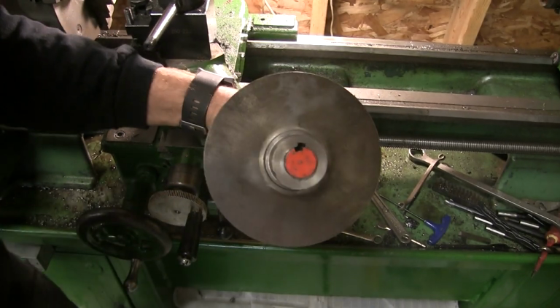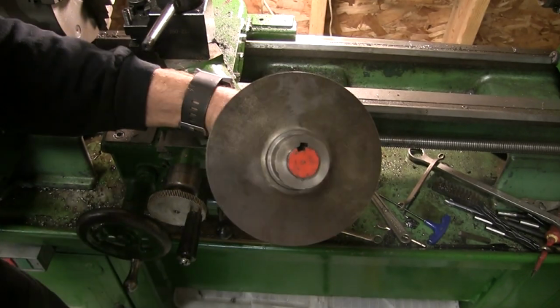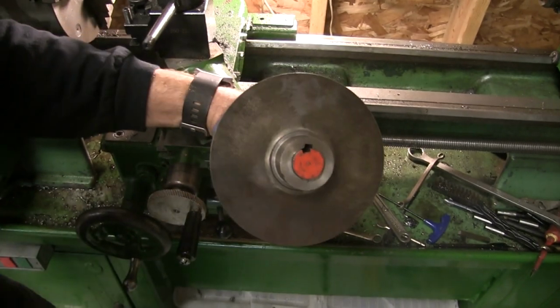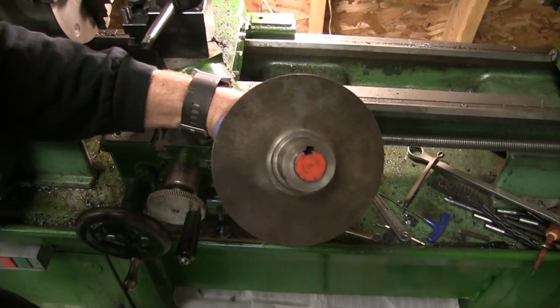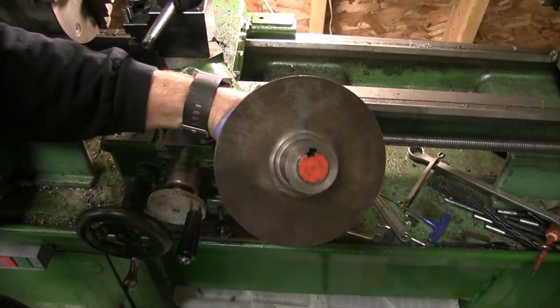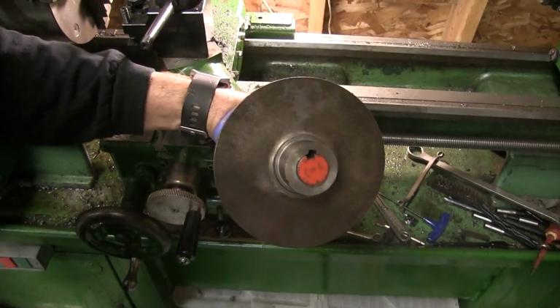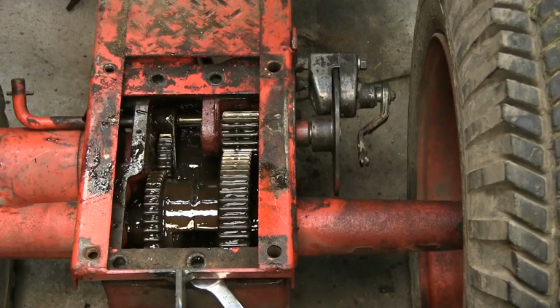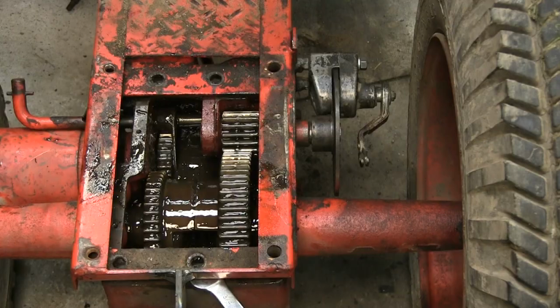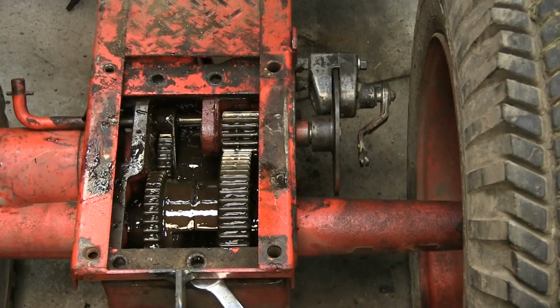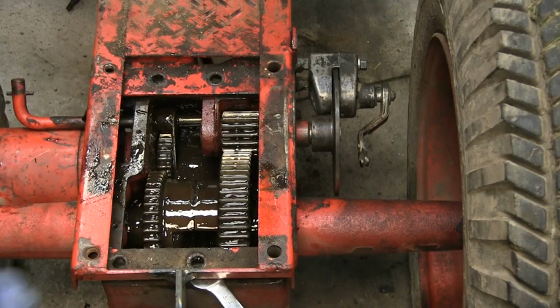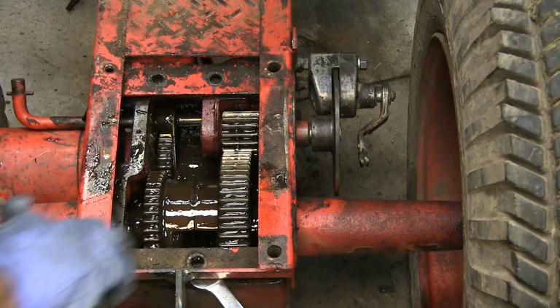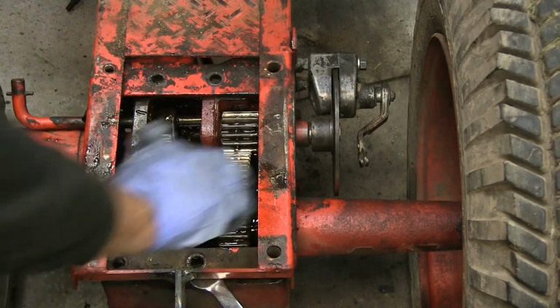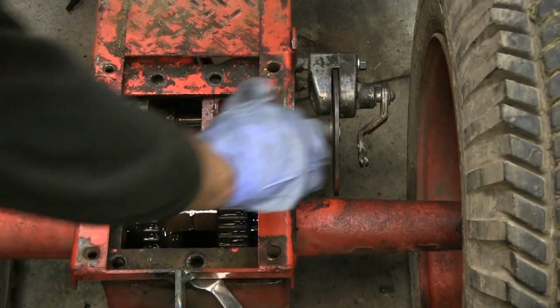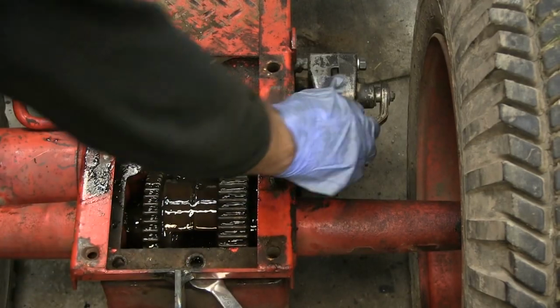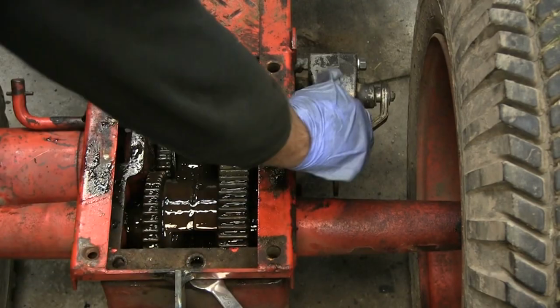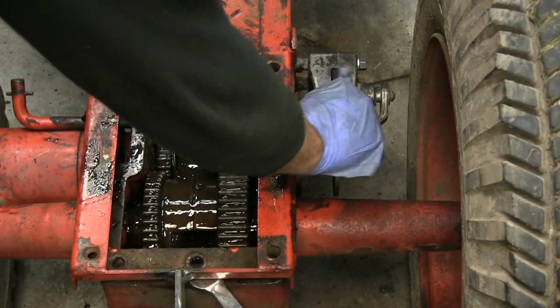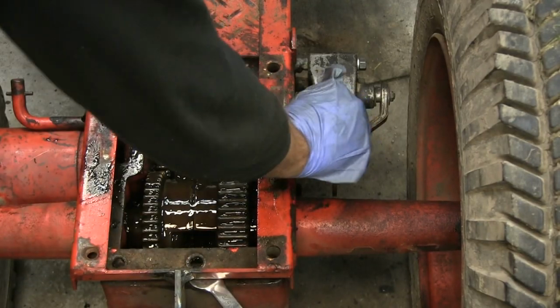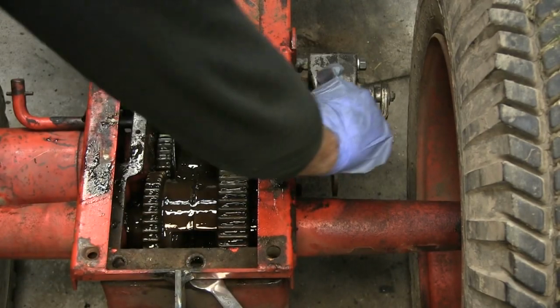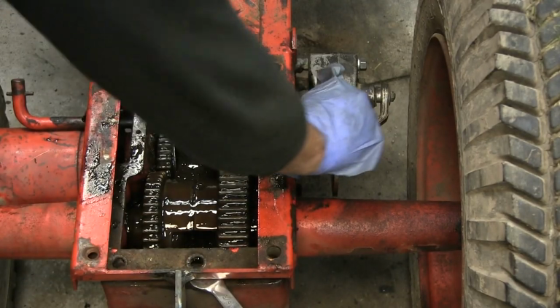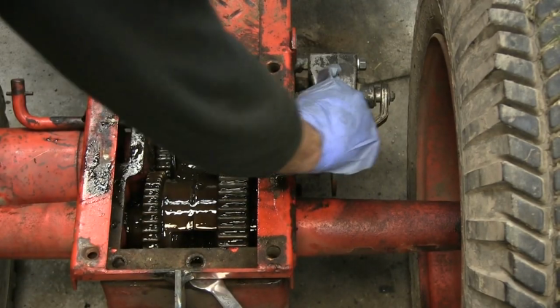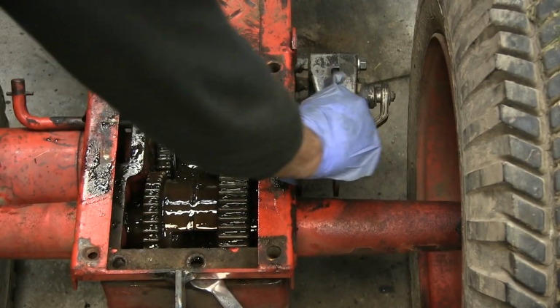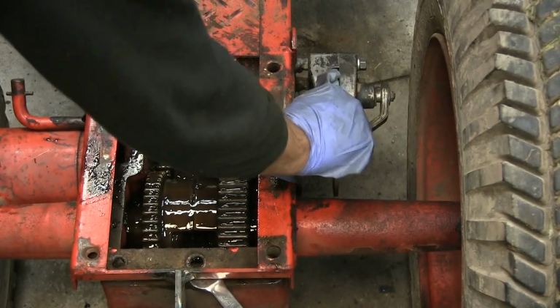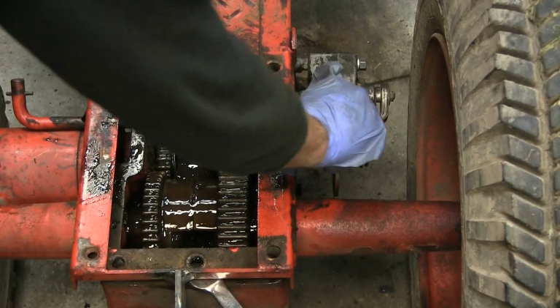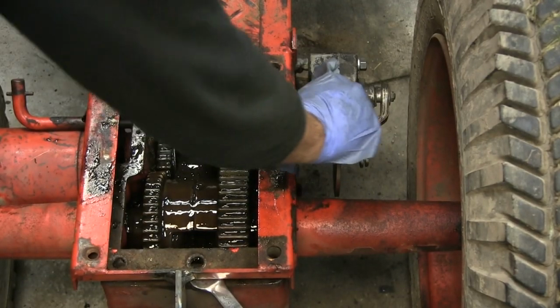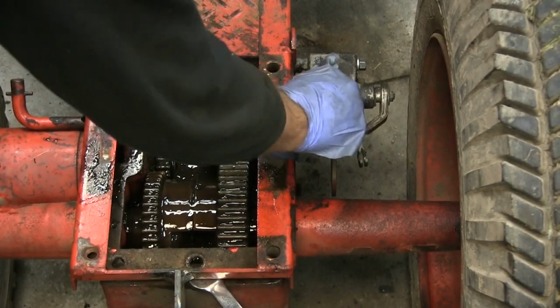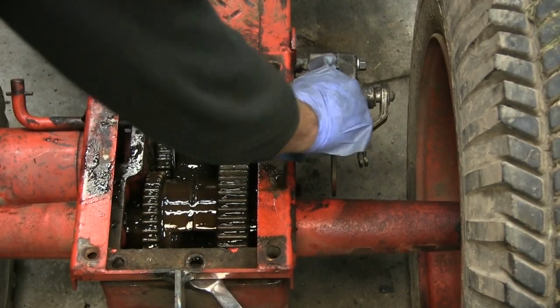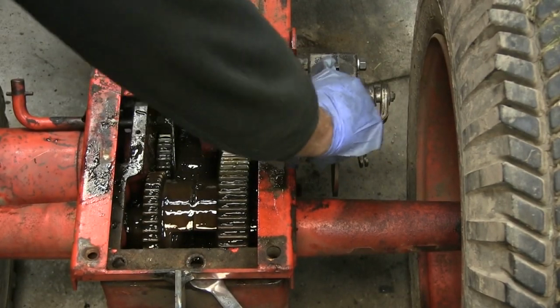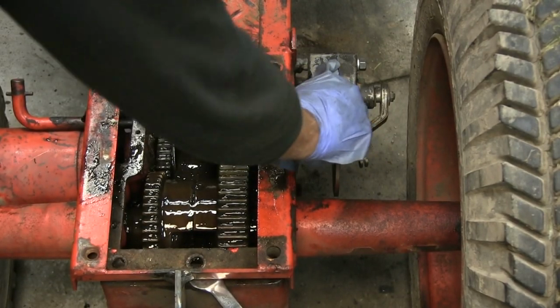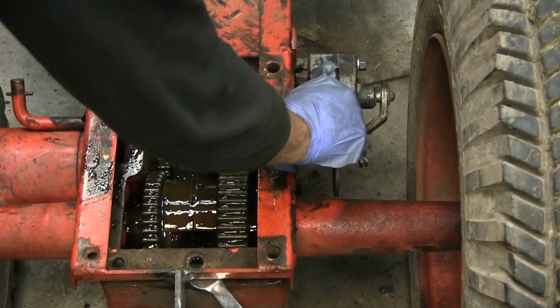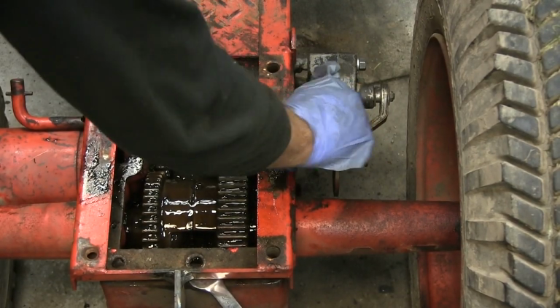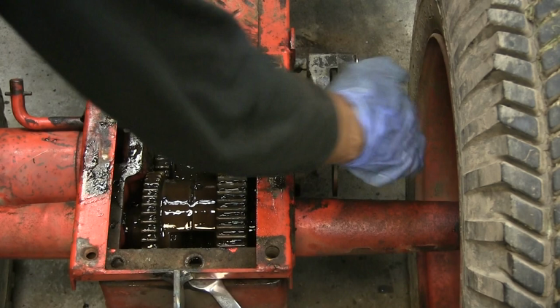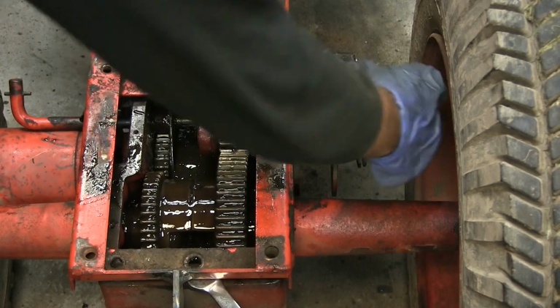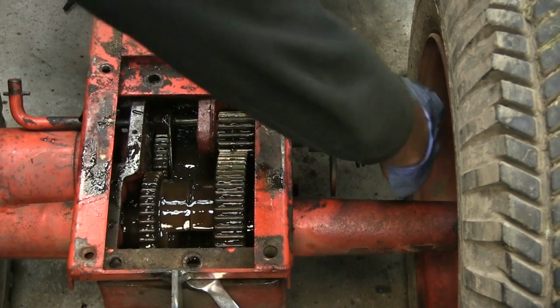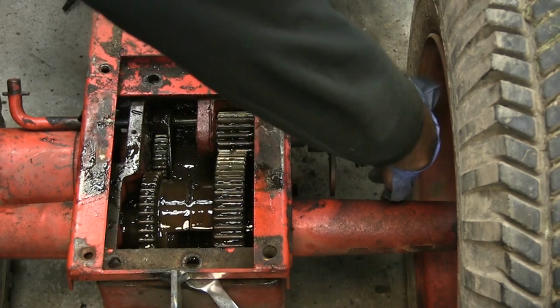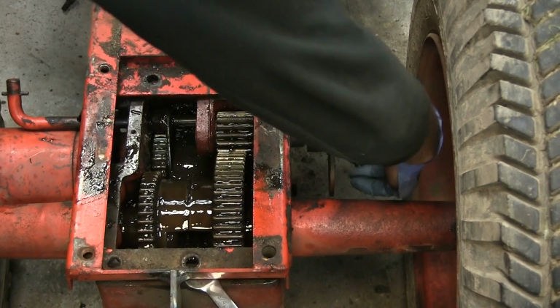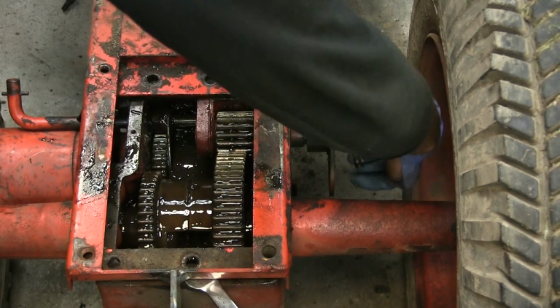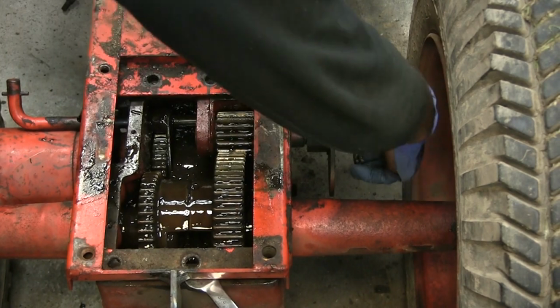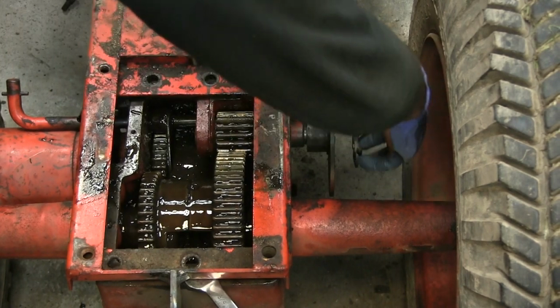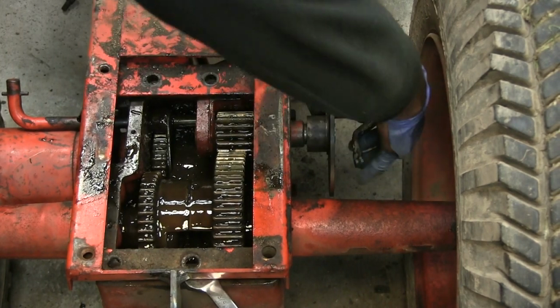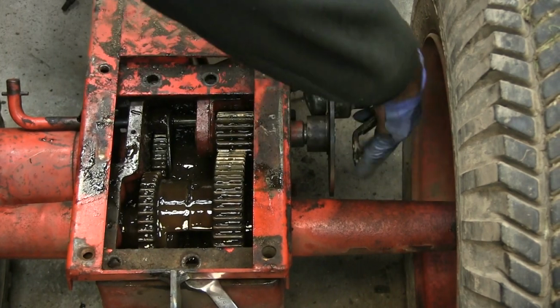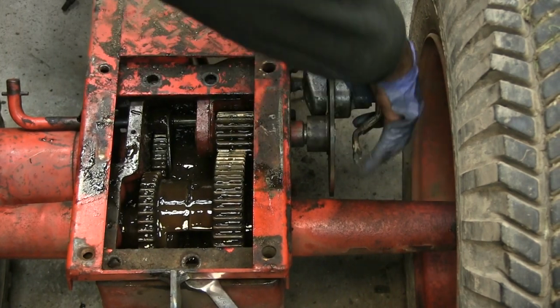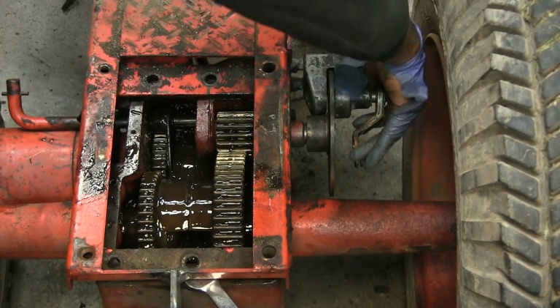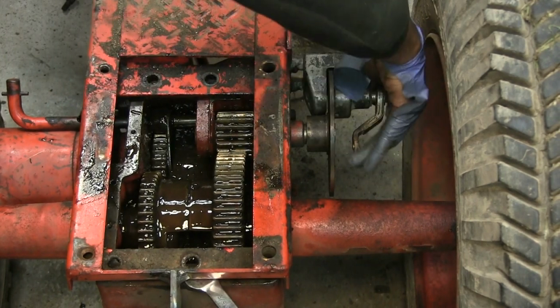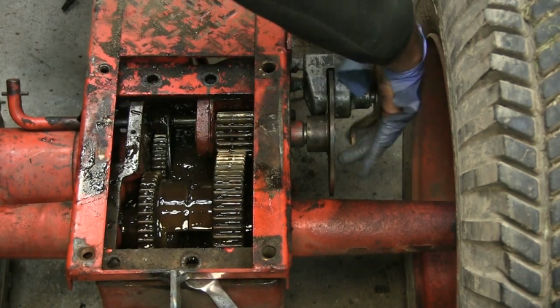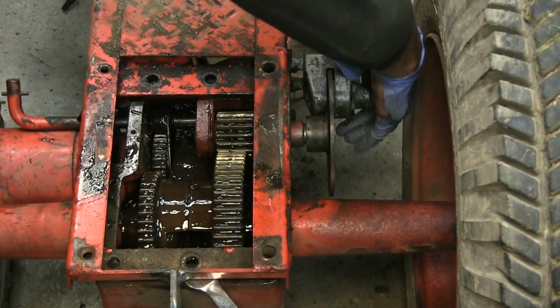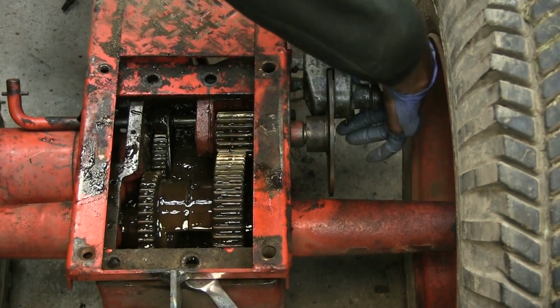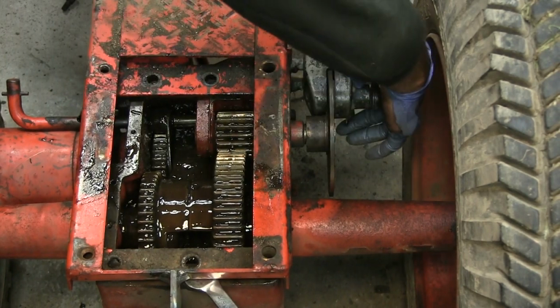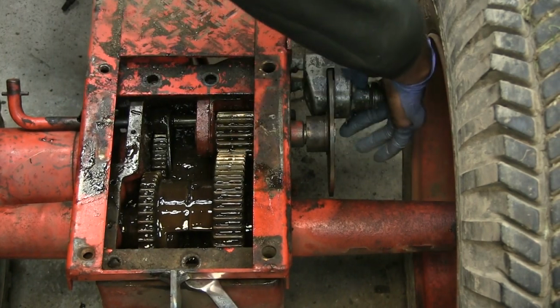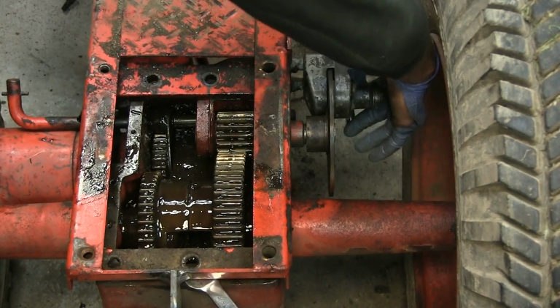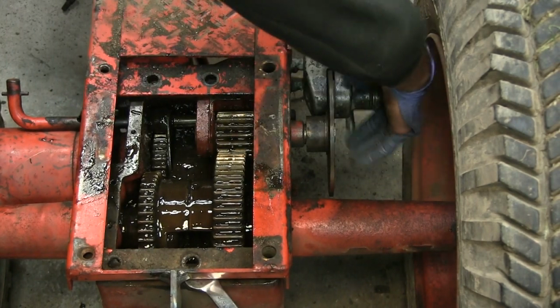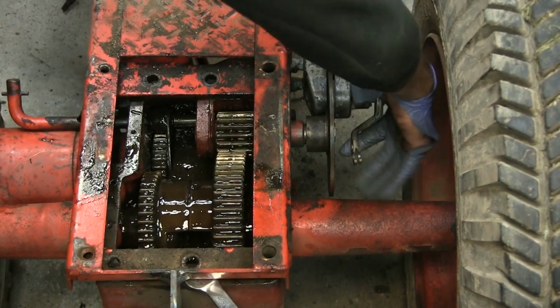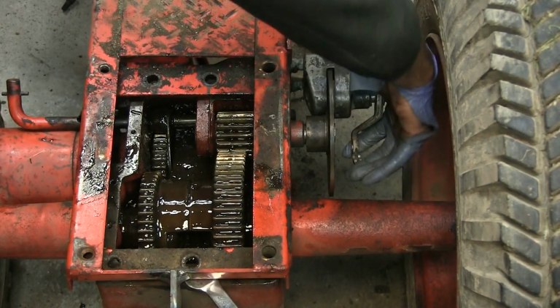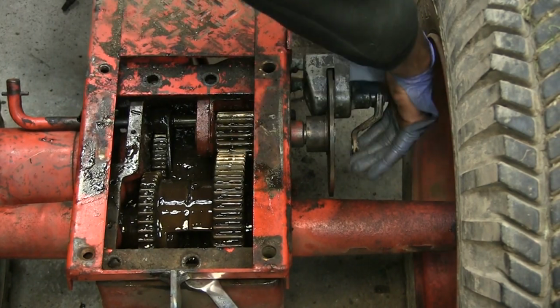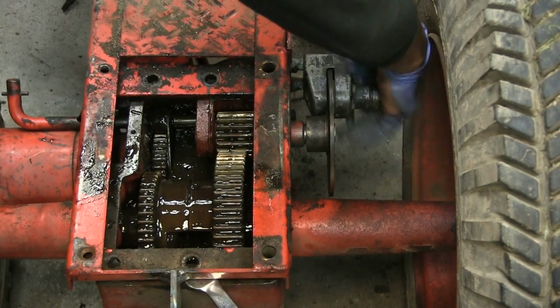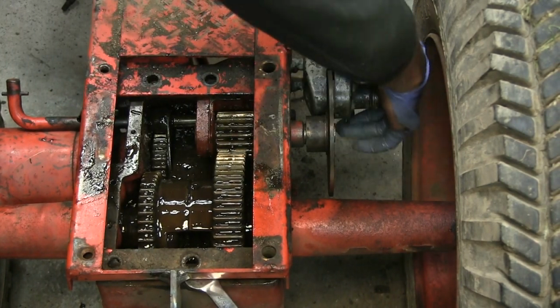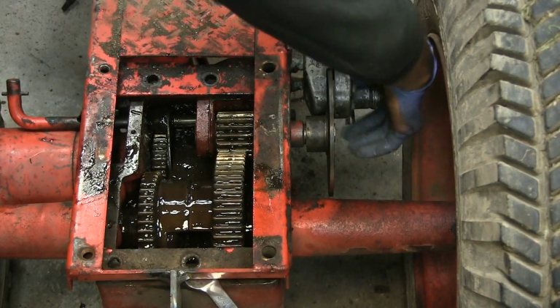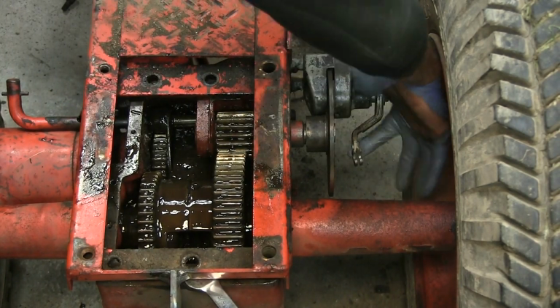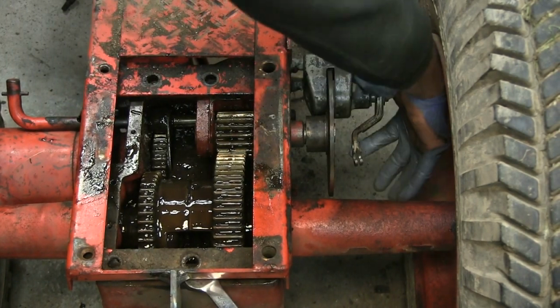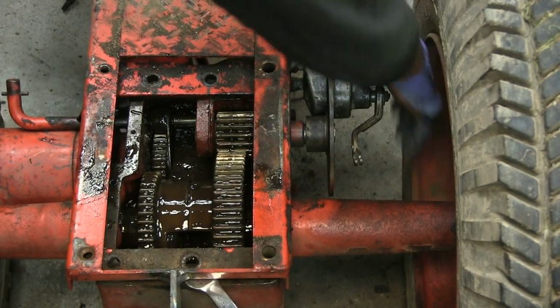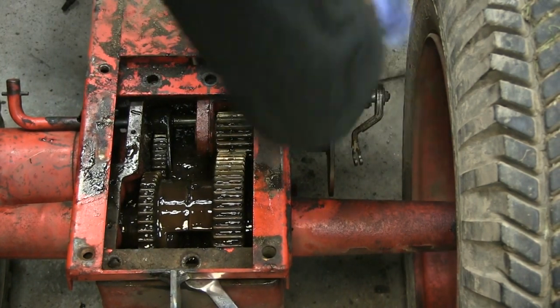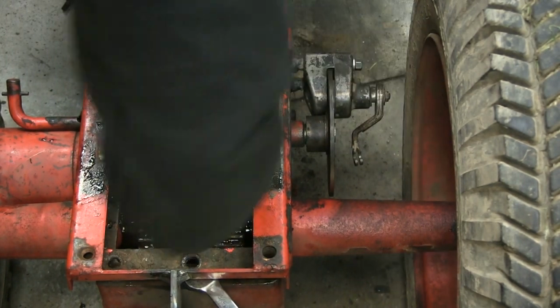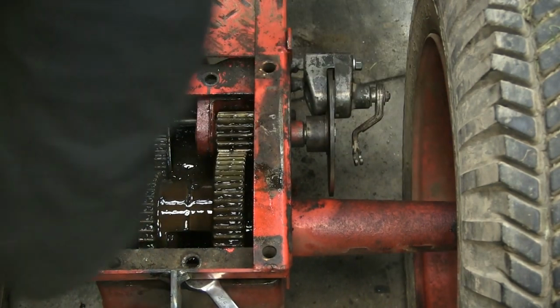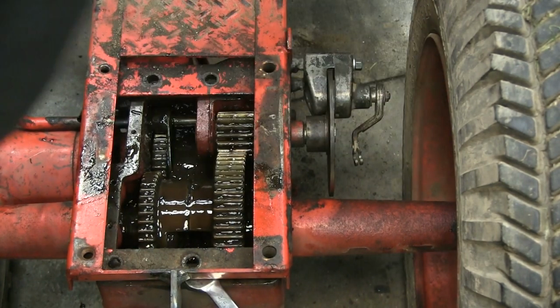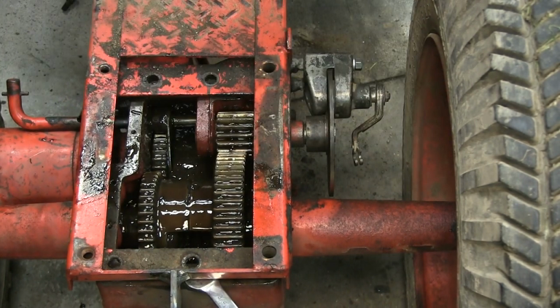I'm using a stock Yamaha YT-125 caliper and pad set, and the disc is from Princess Auto.